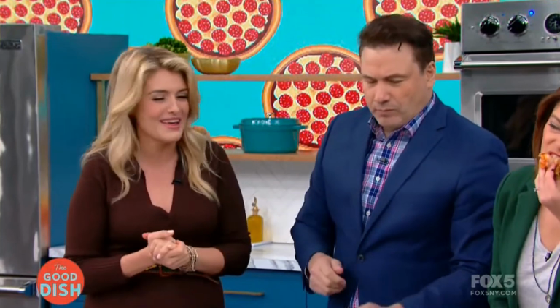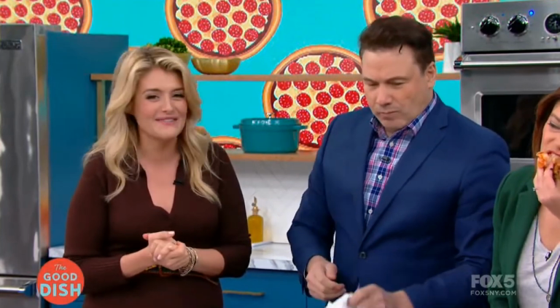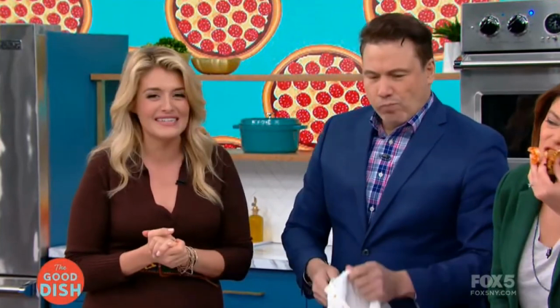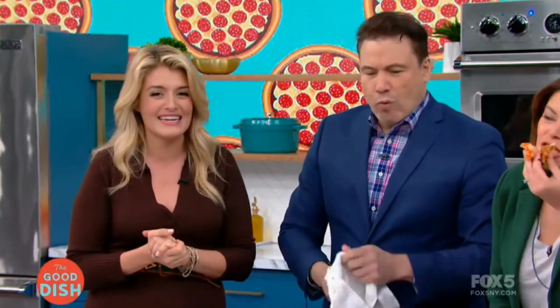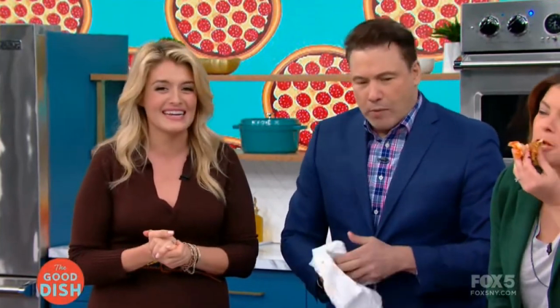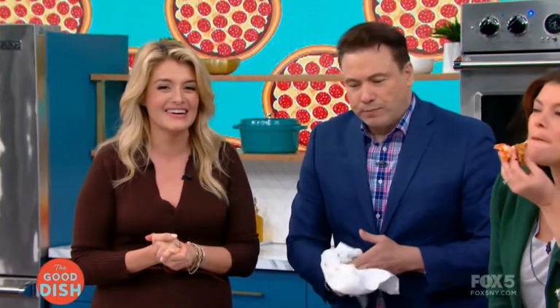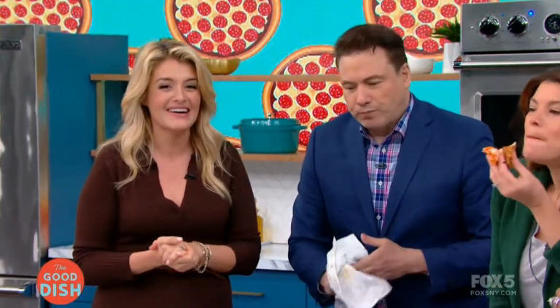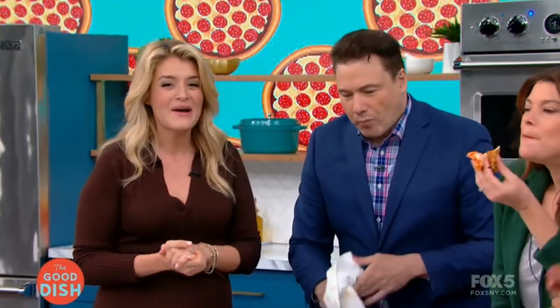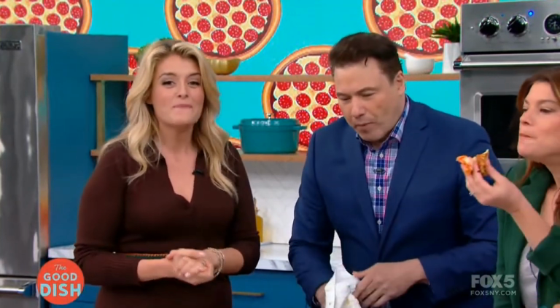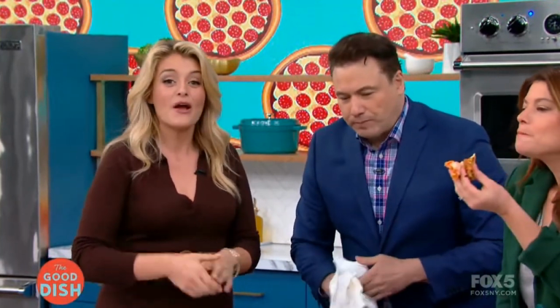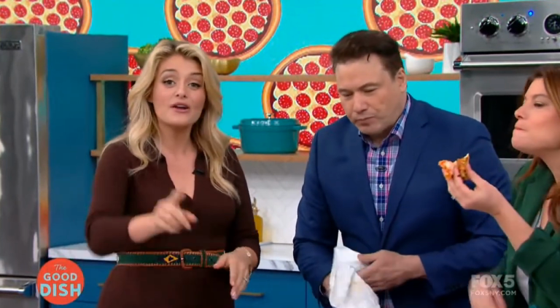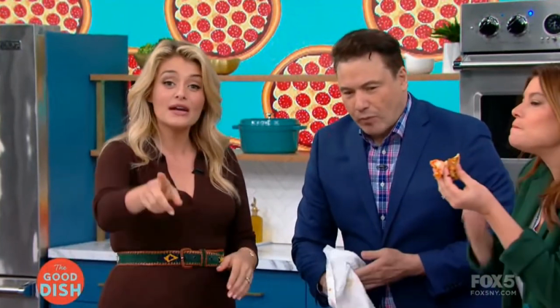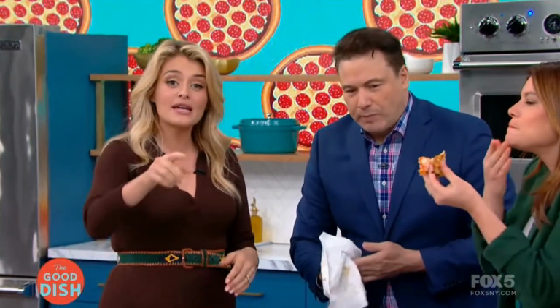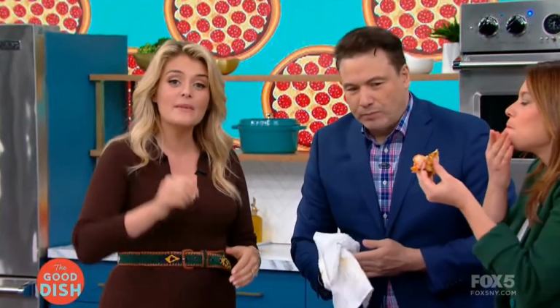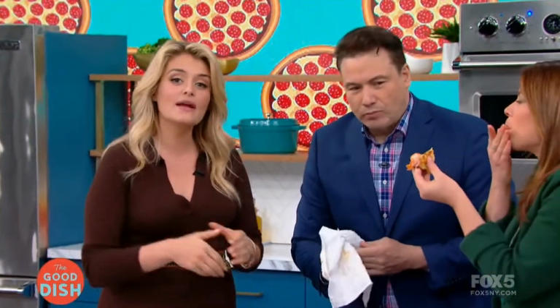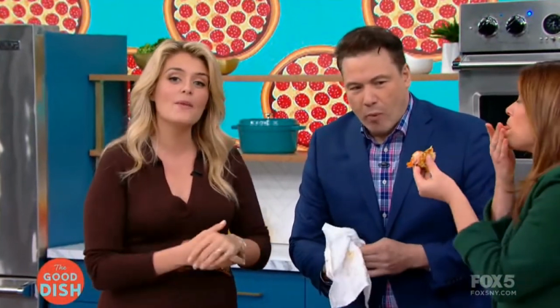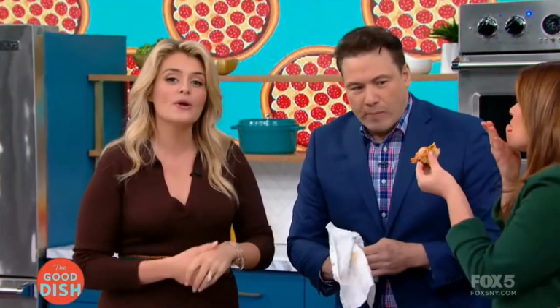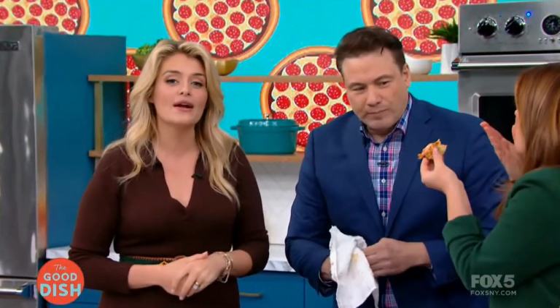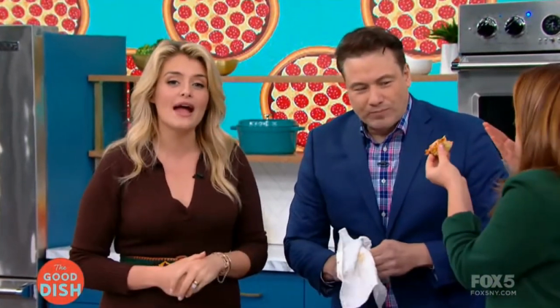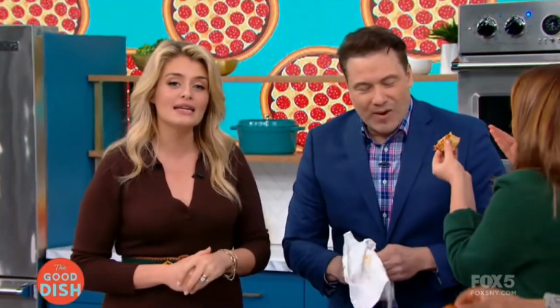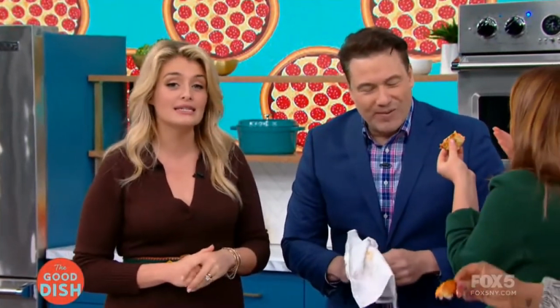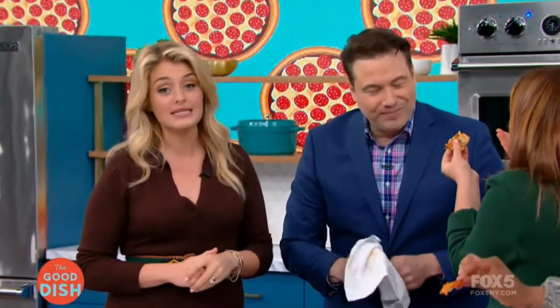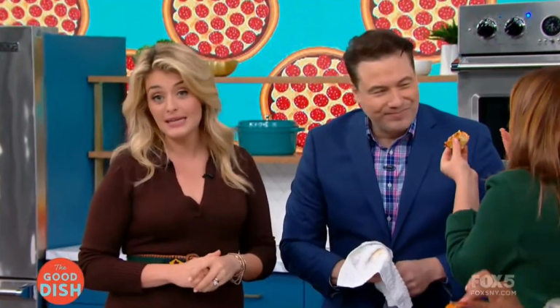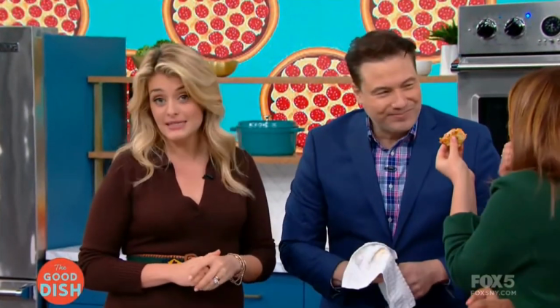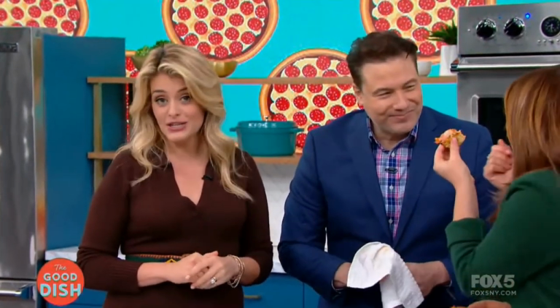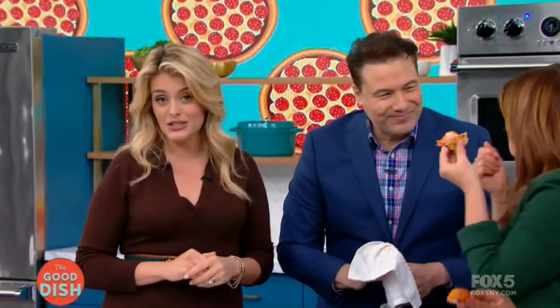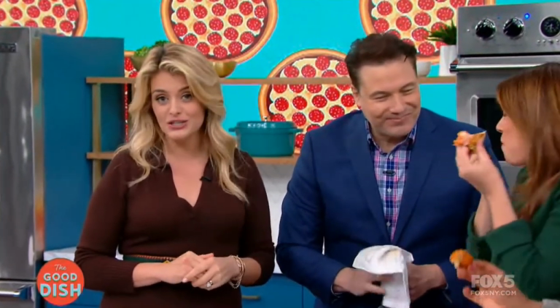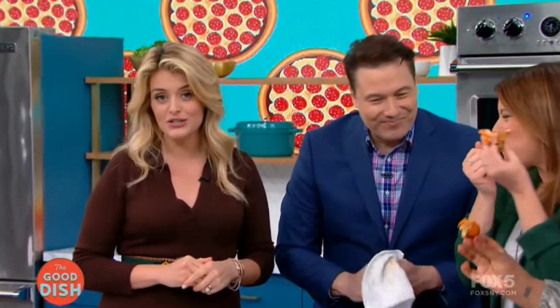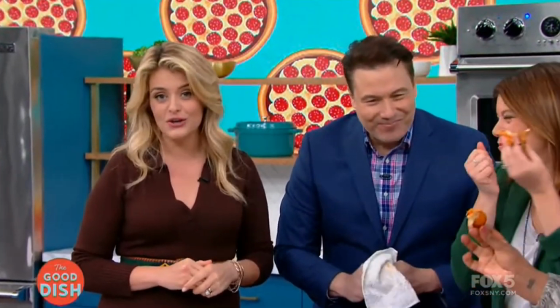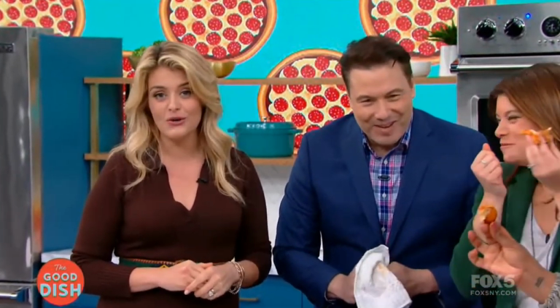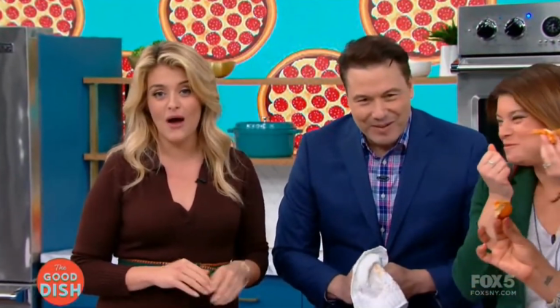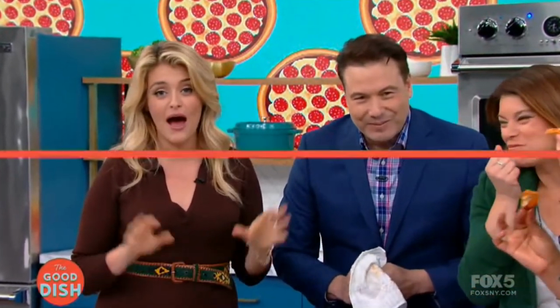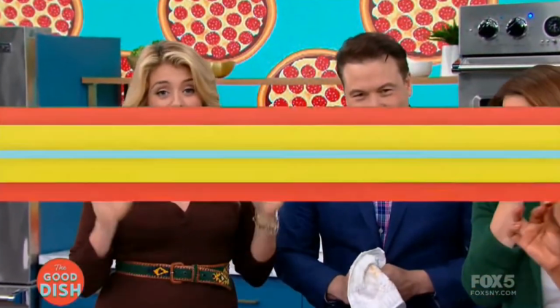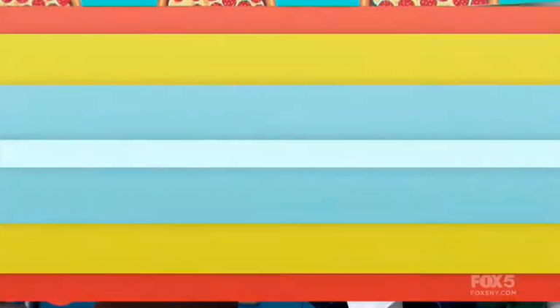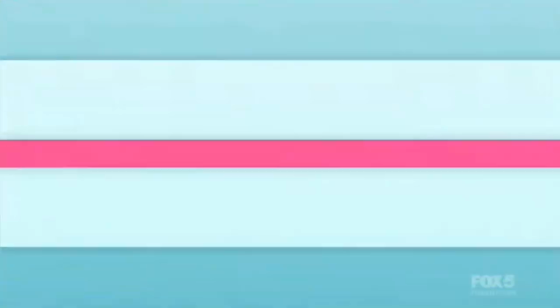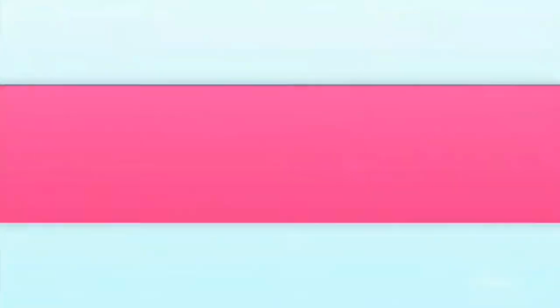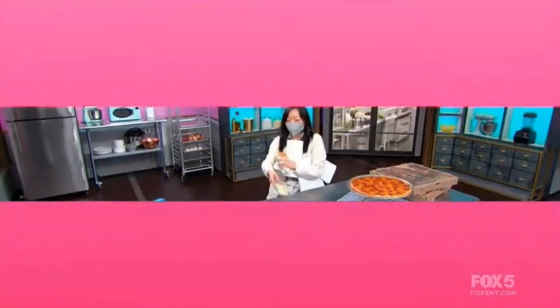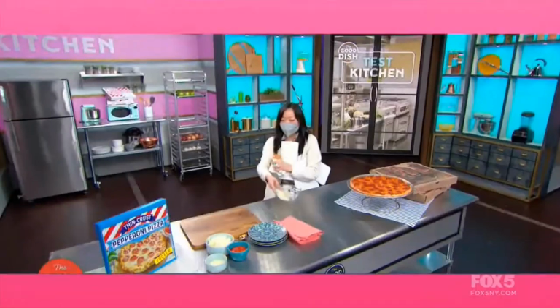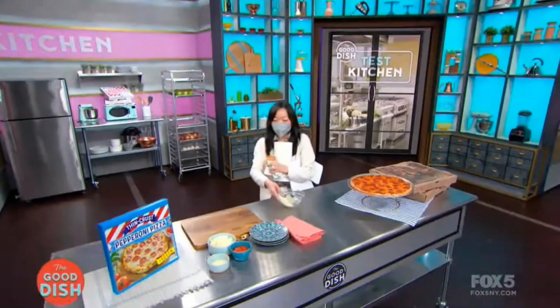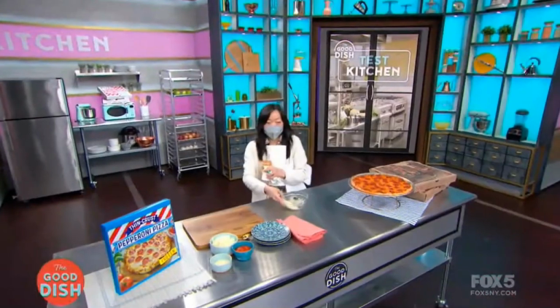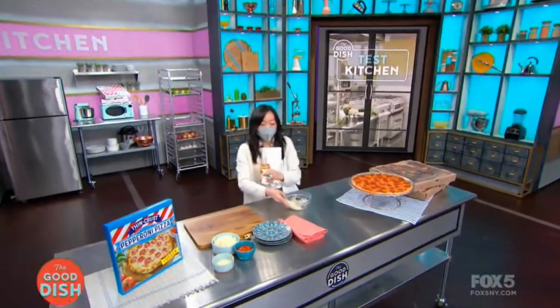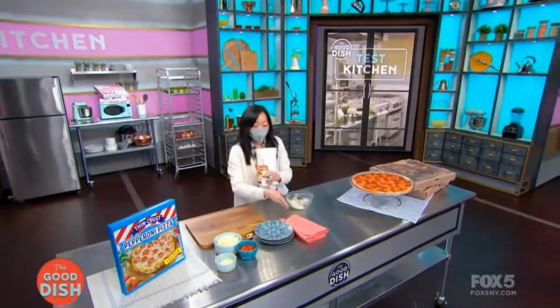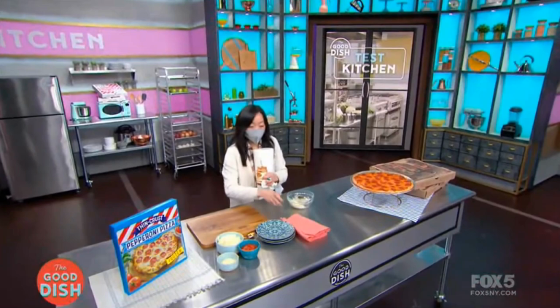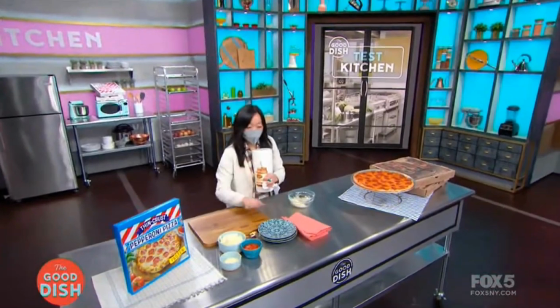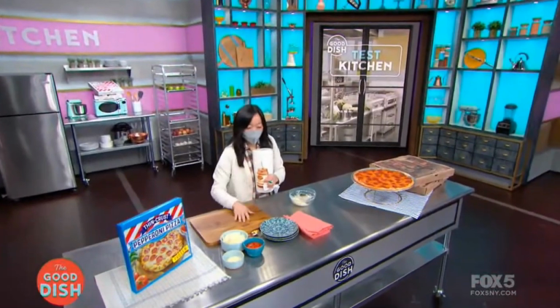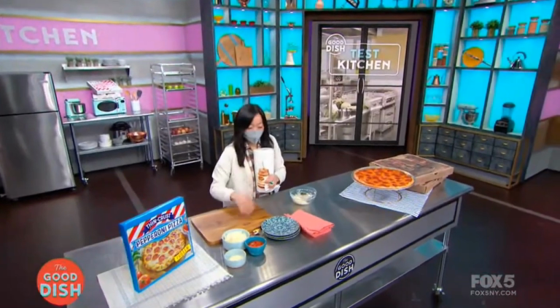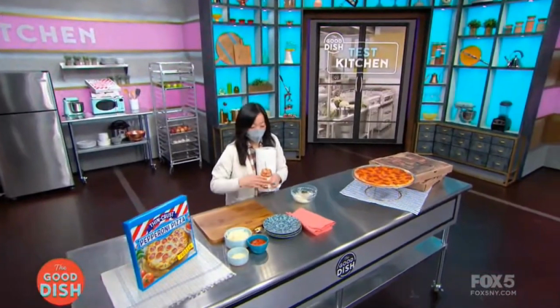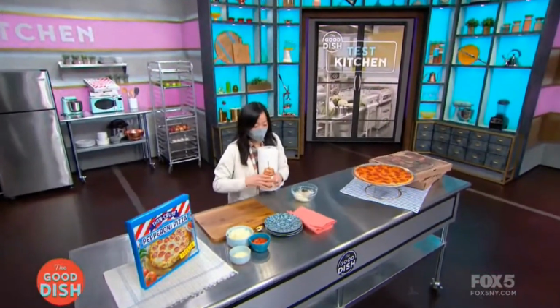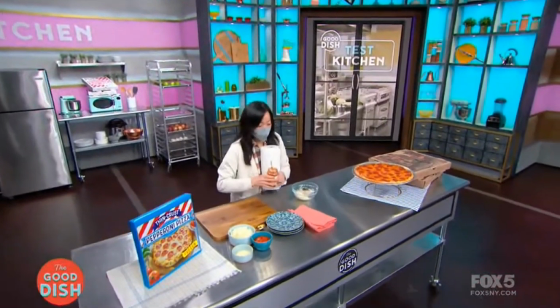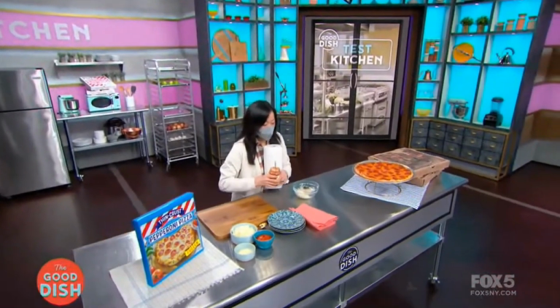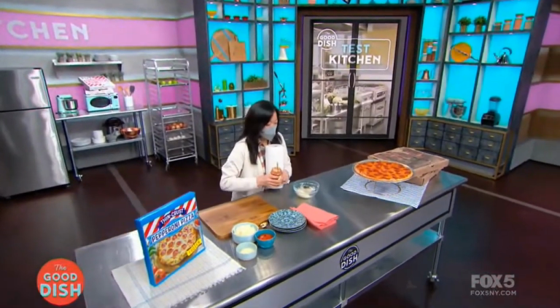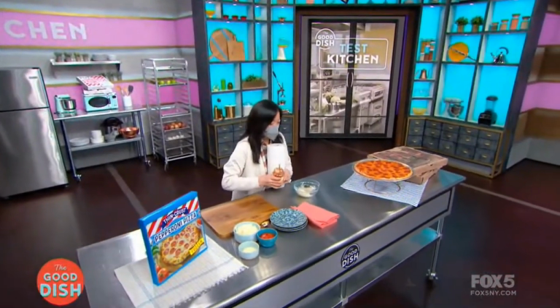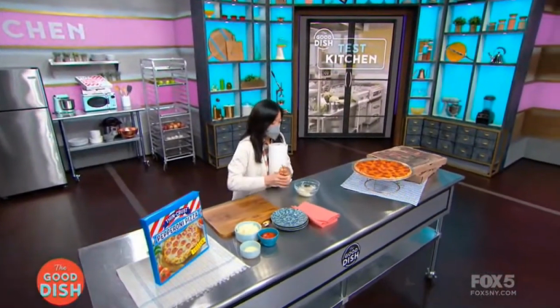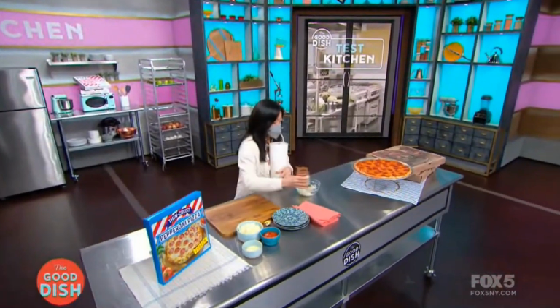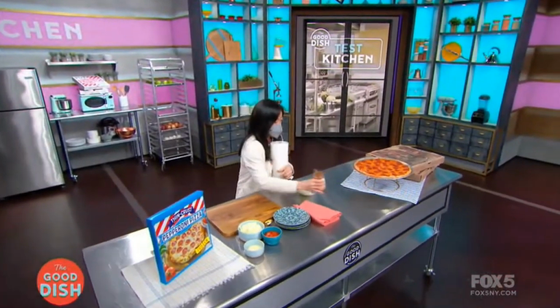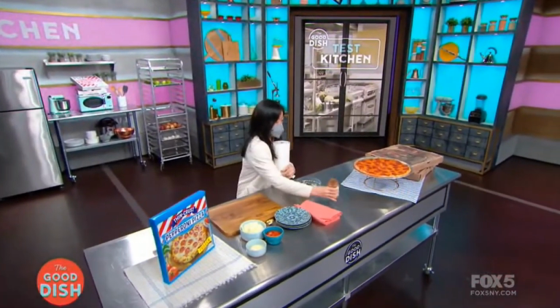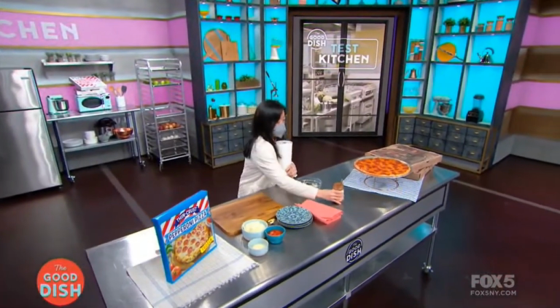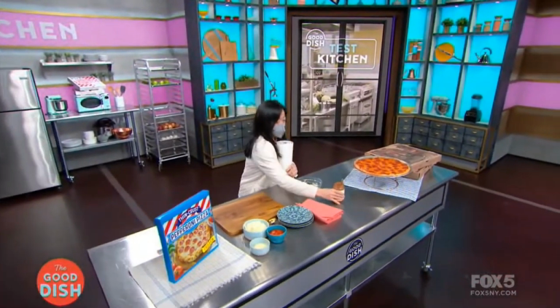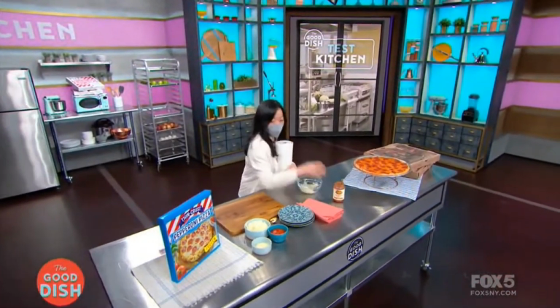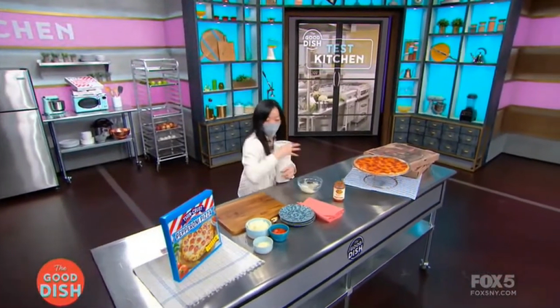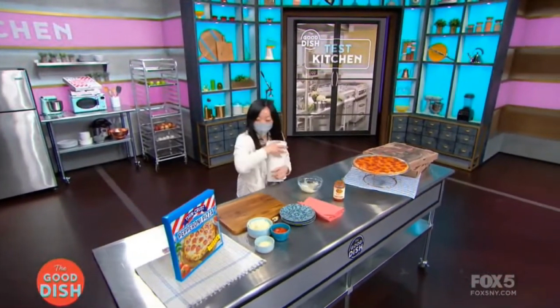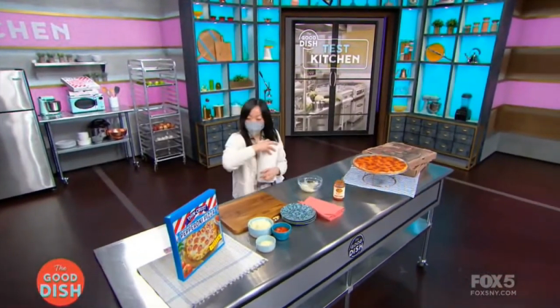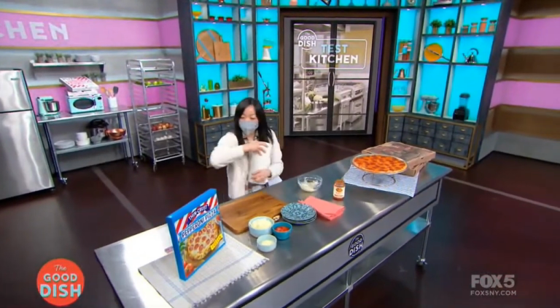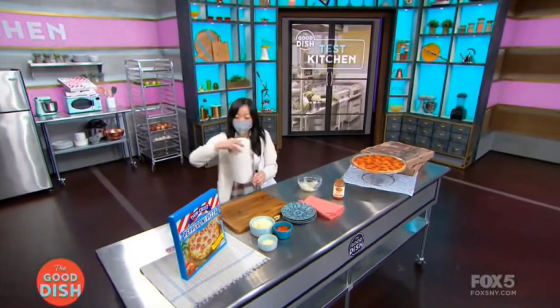Thank you so much for being with us and all your delicious food! Coming up, we are heading to the test kitchen to show you all the hacks that will change the way you look at frozen pizza forever.